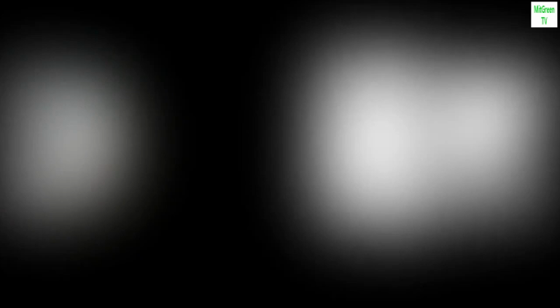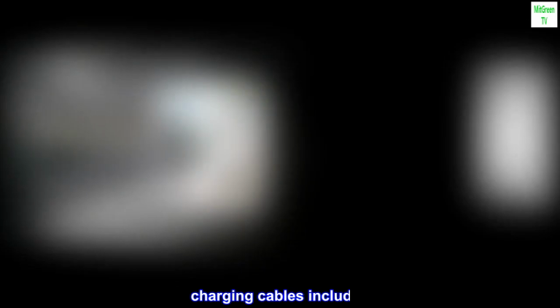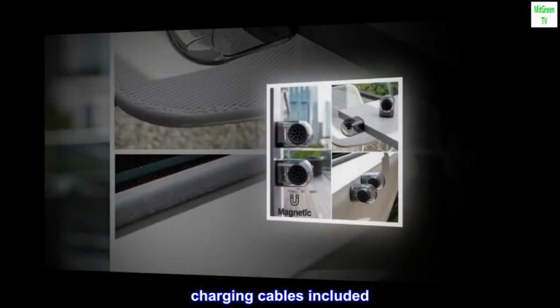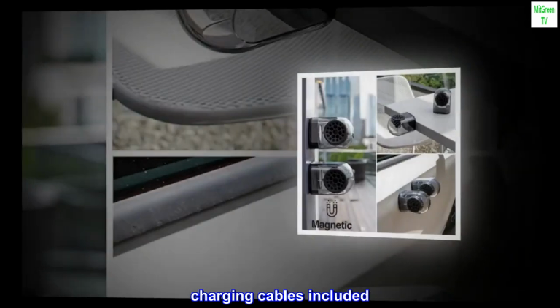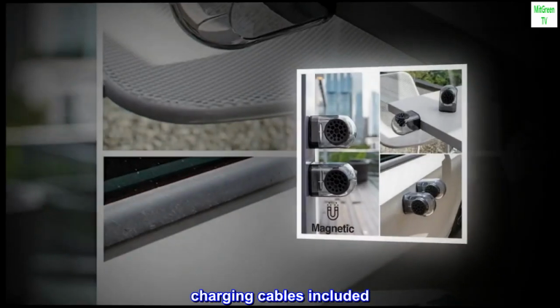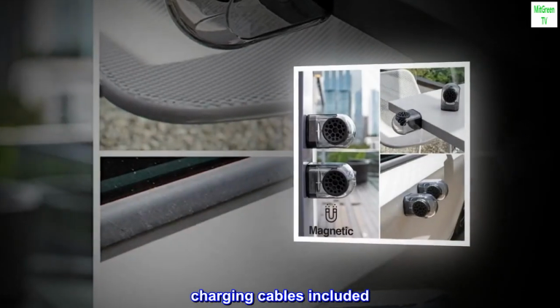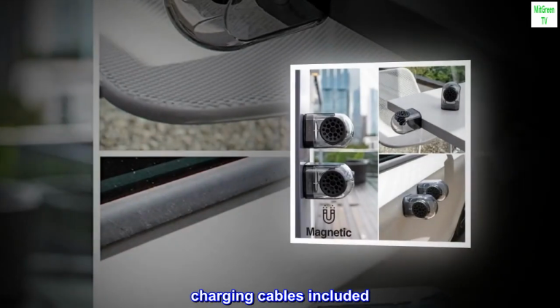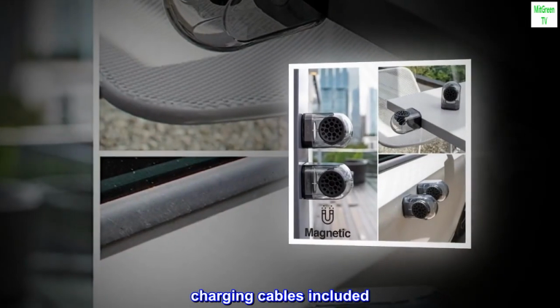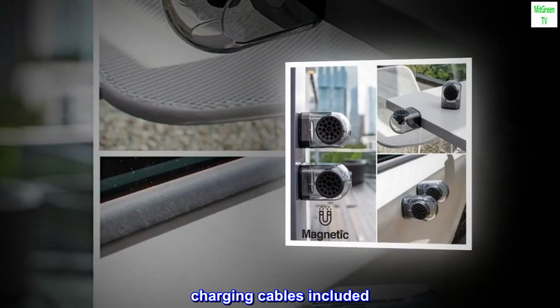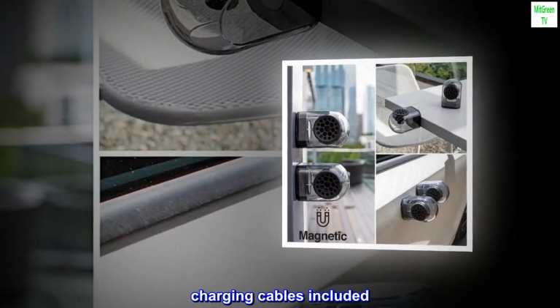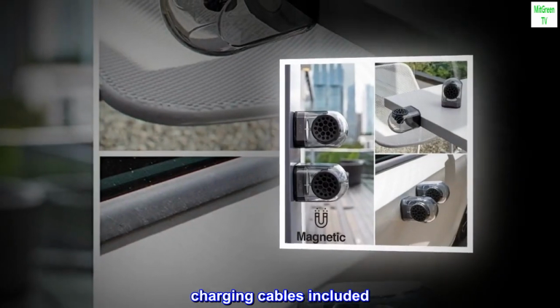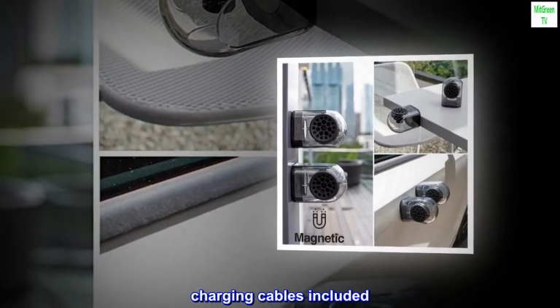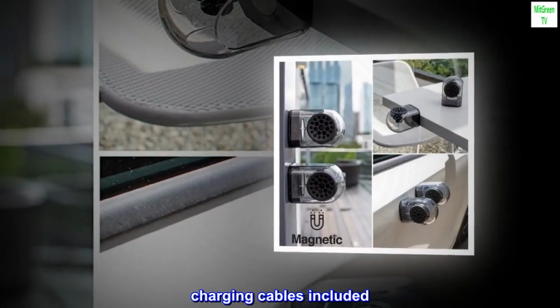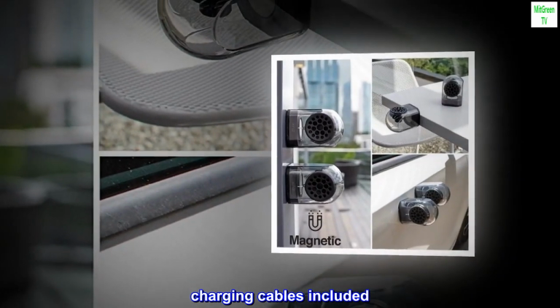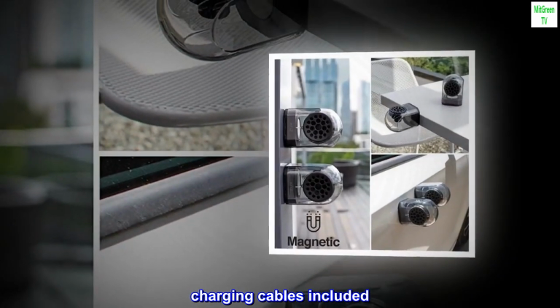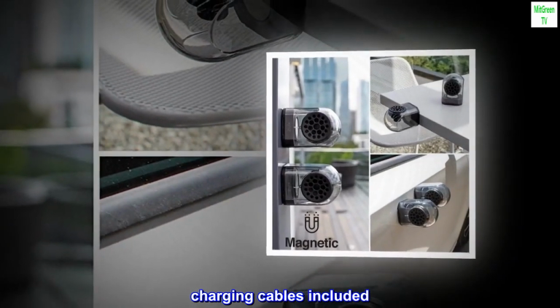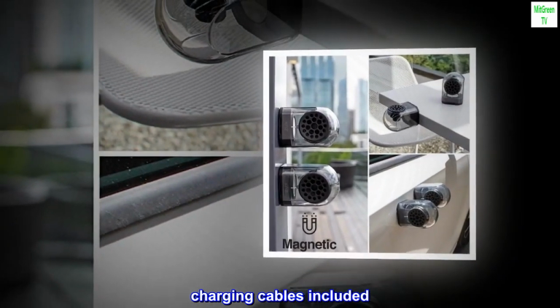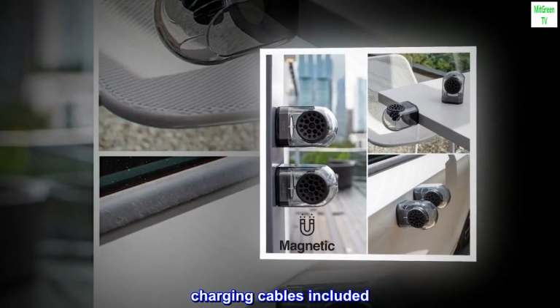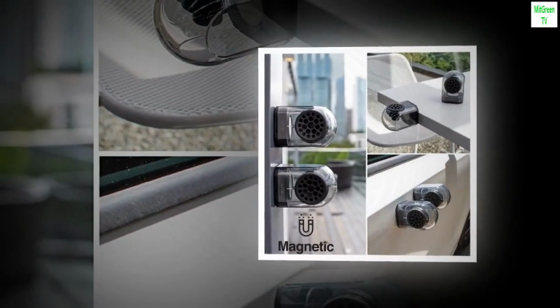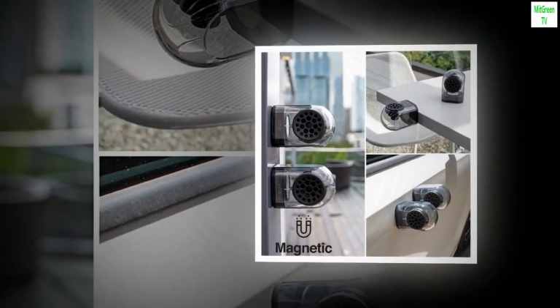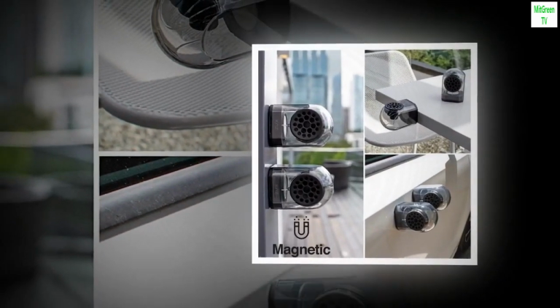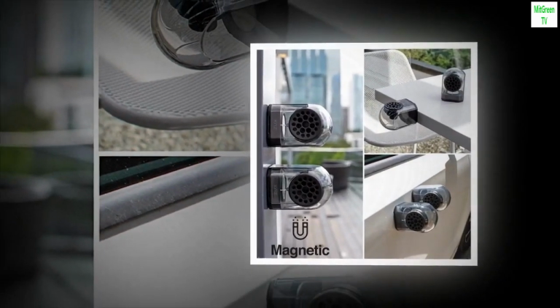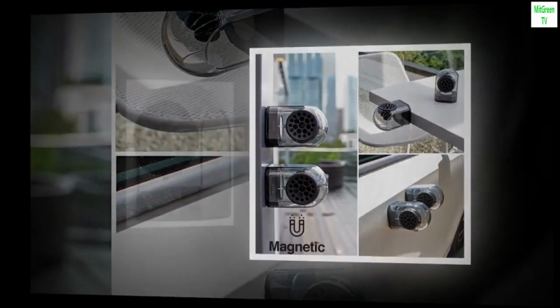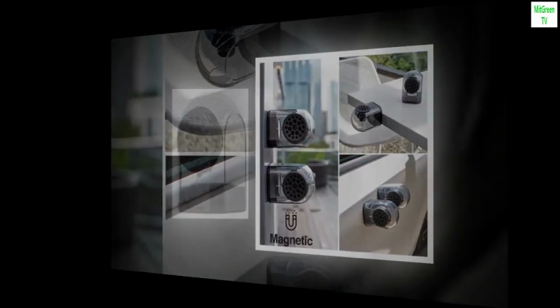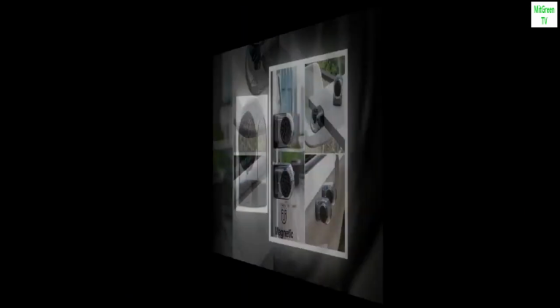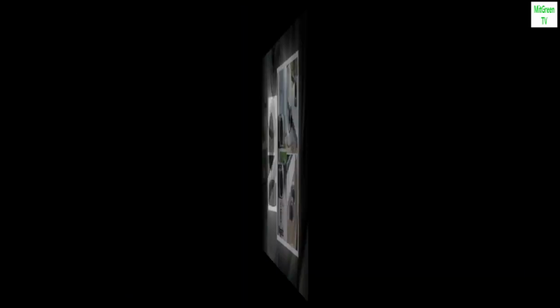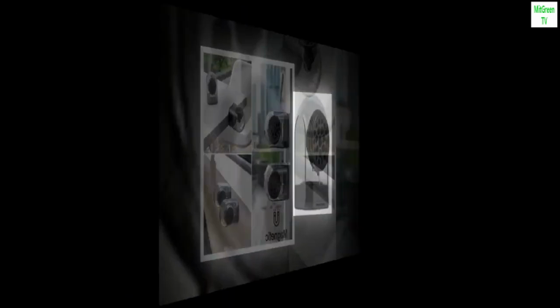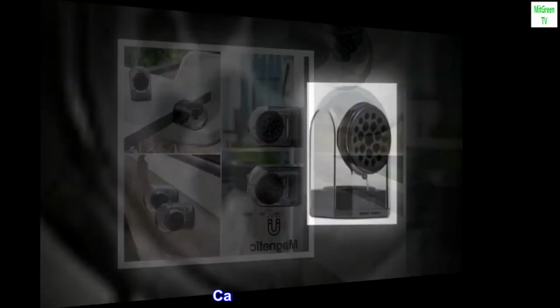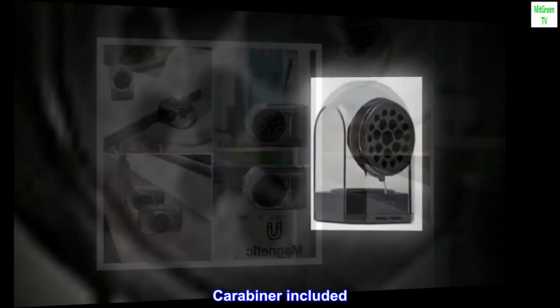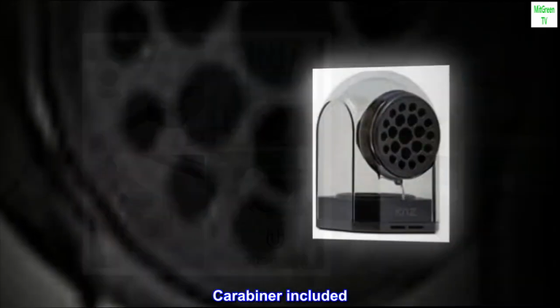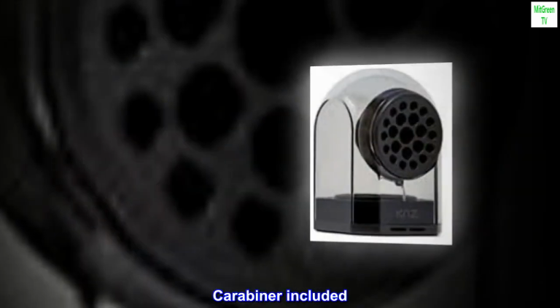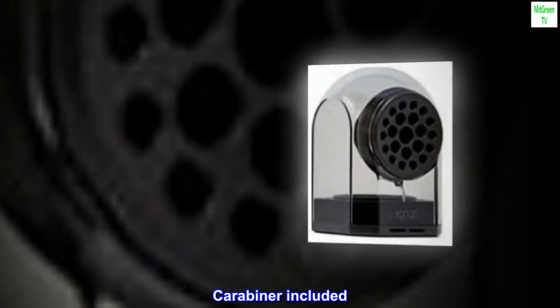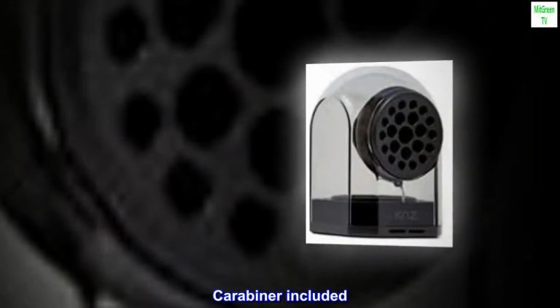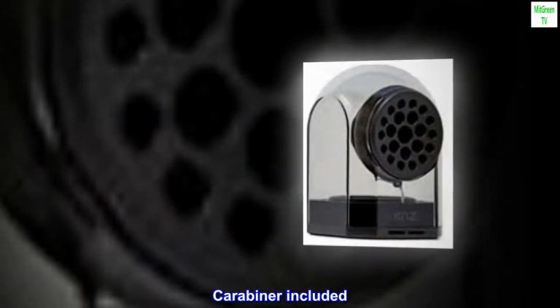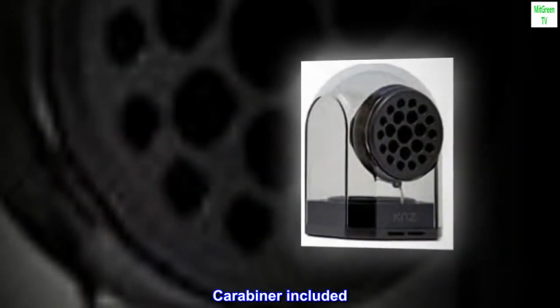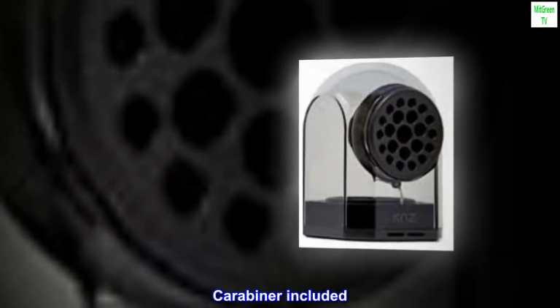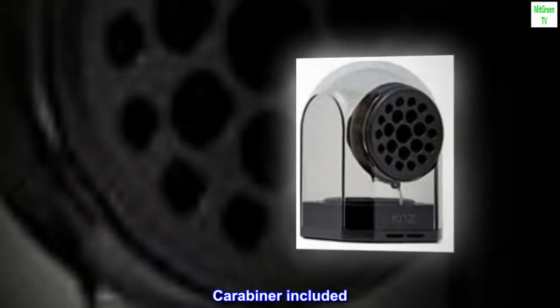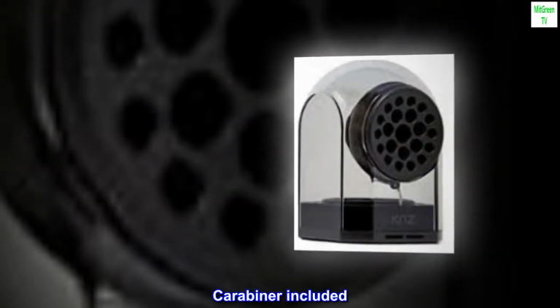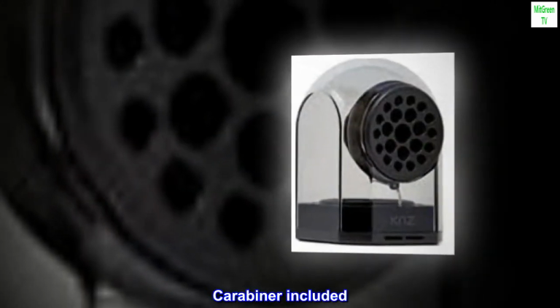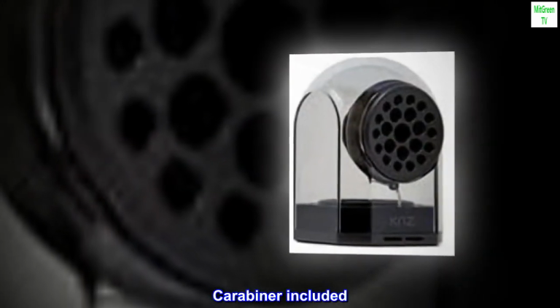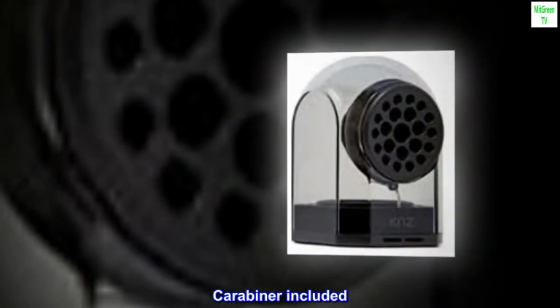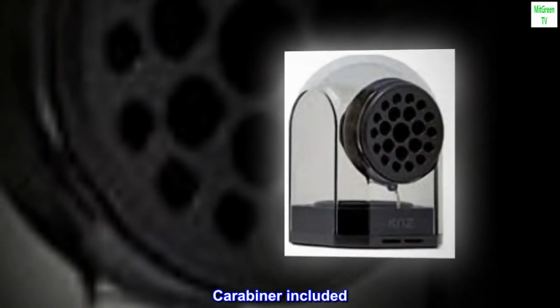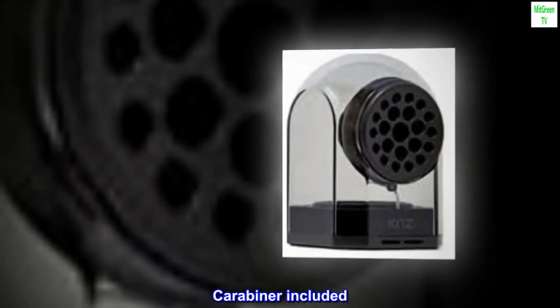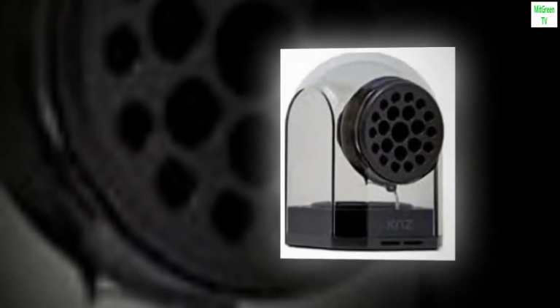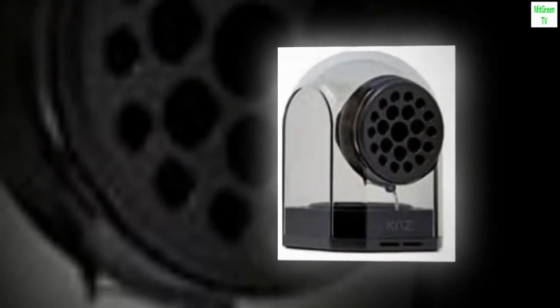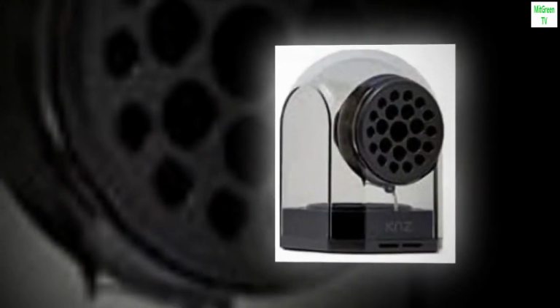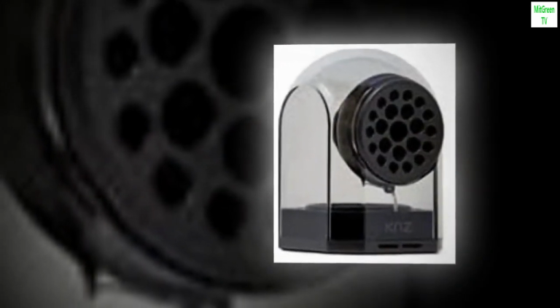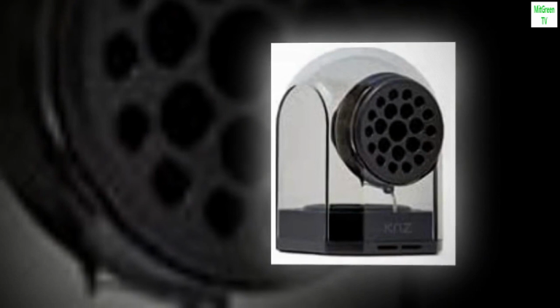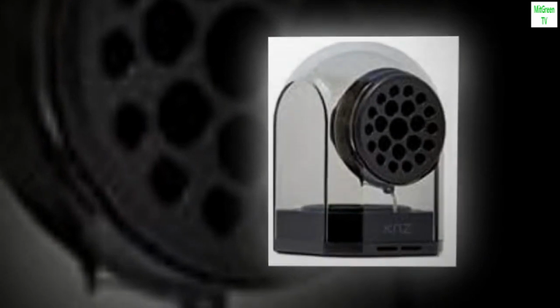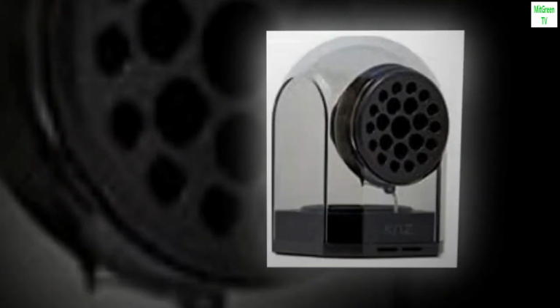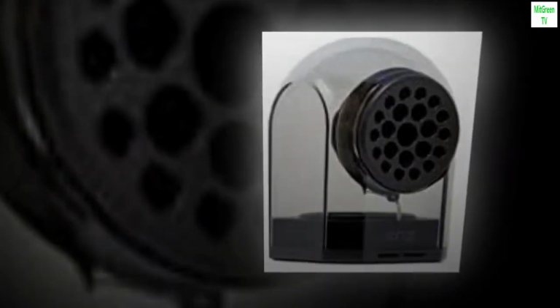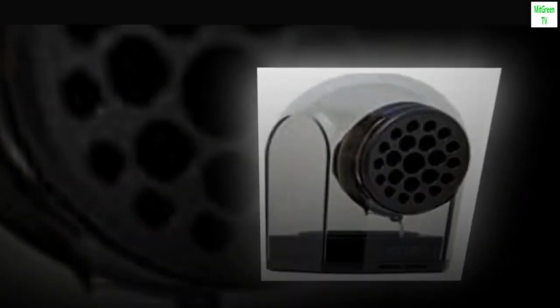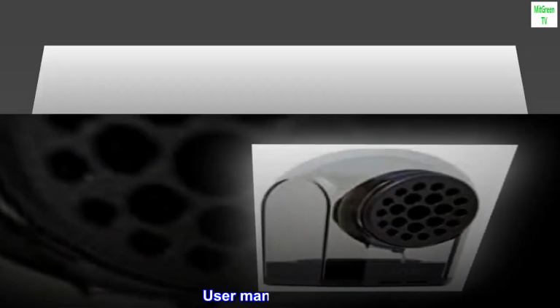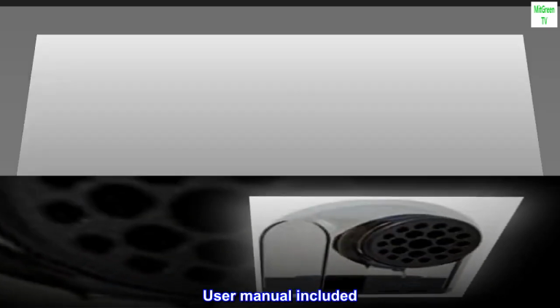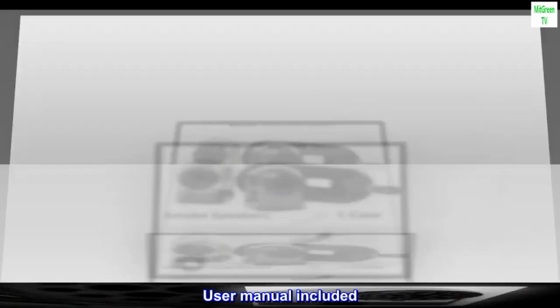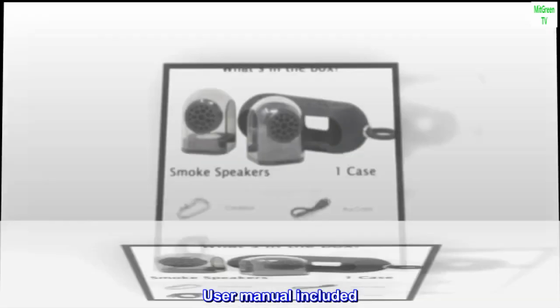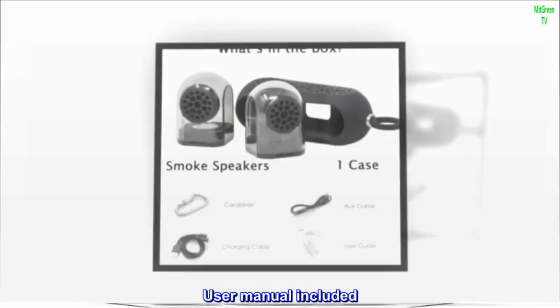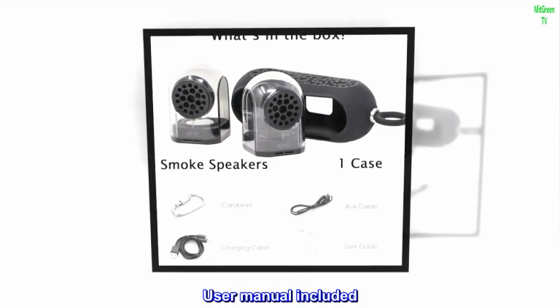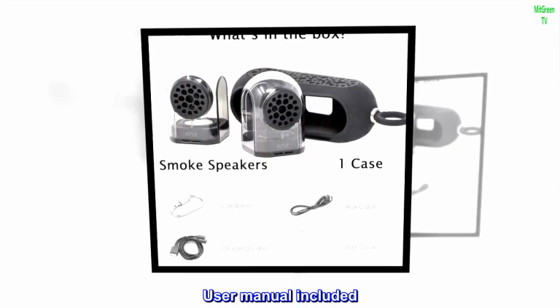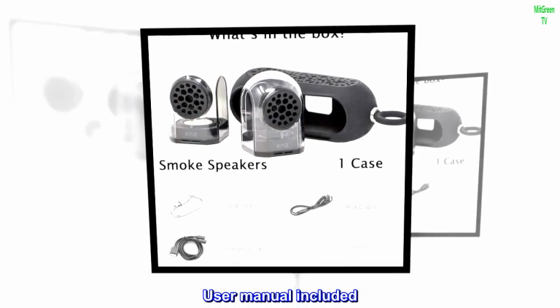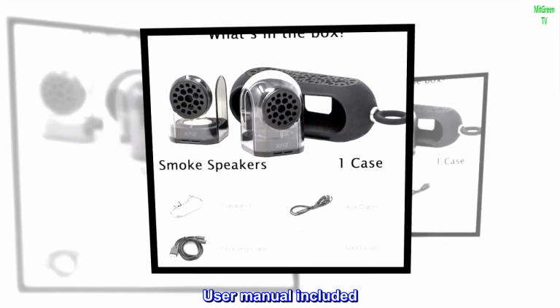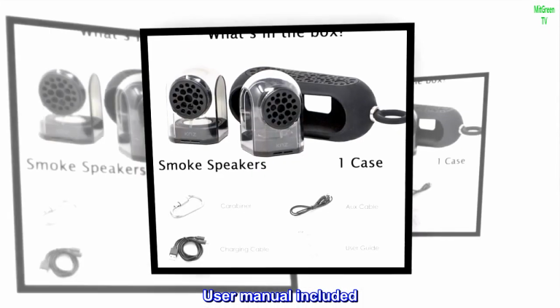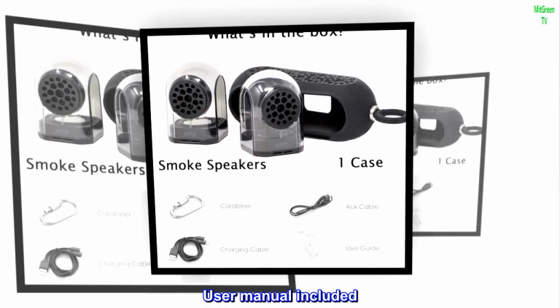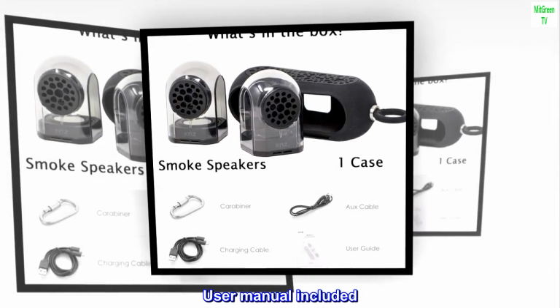Charging cables included. Carabiner included. User manual included.